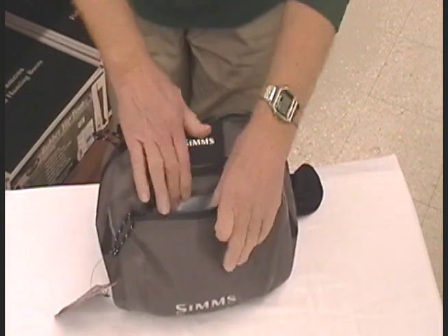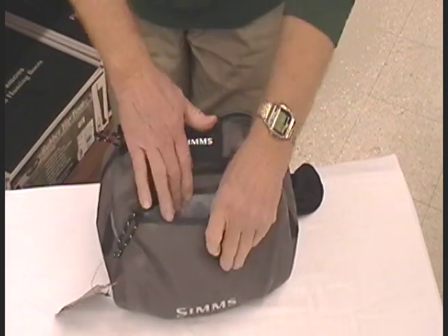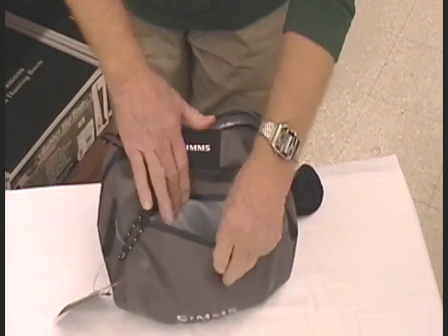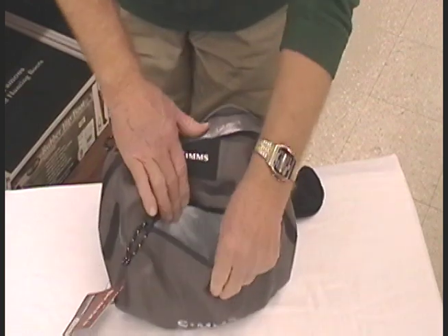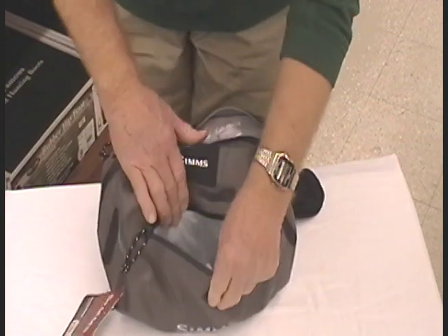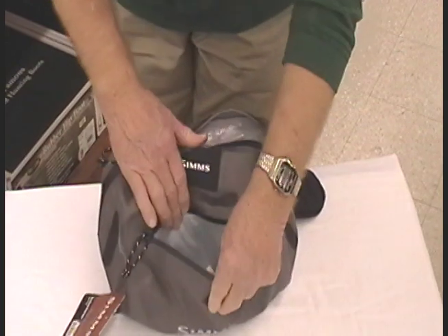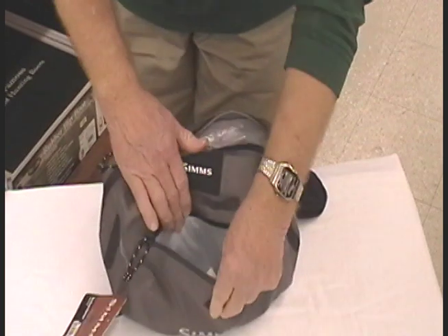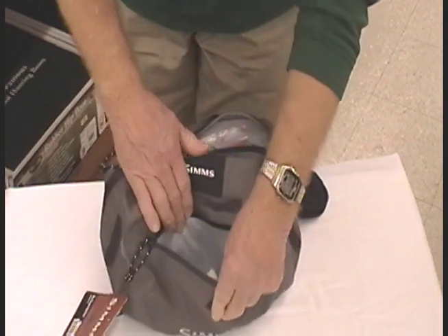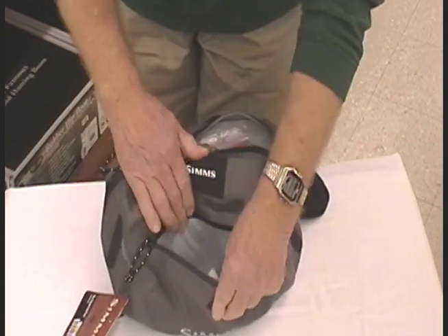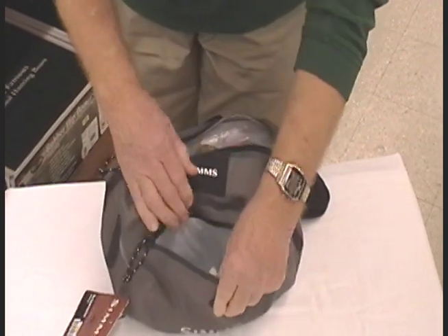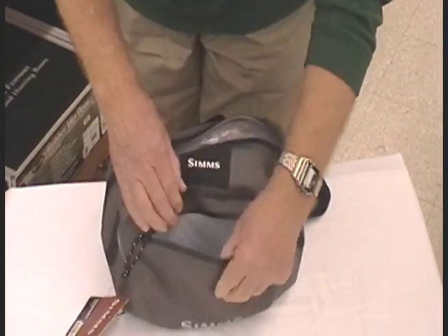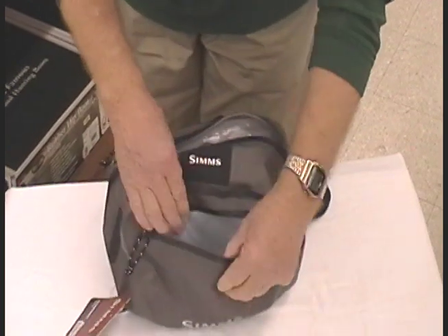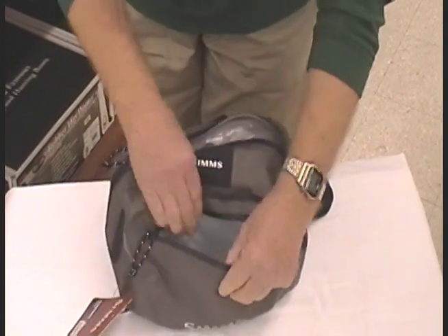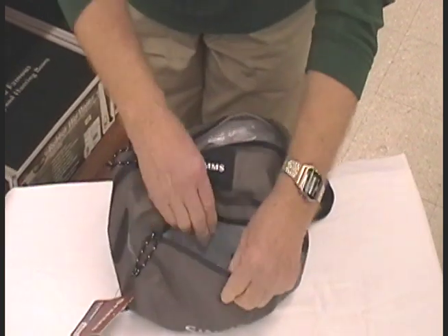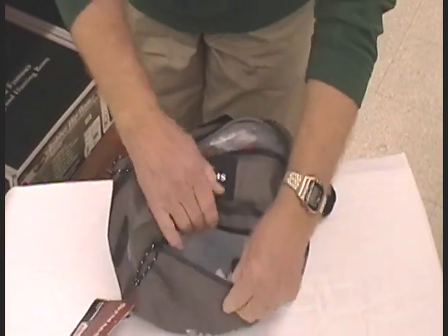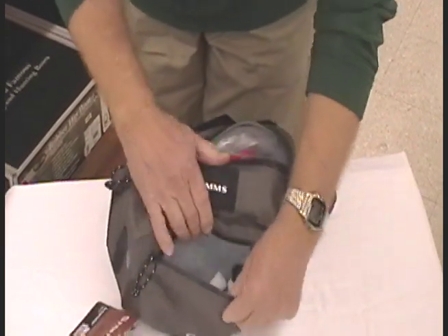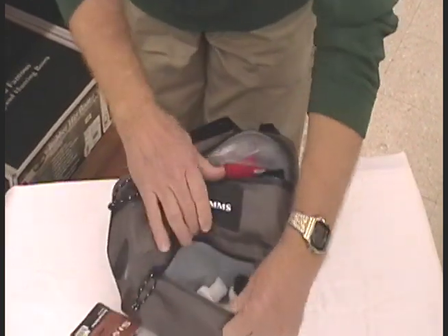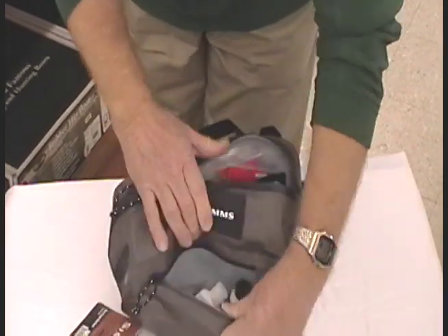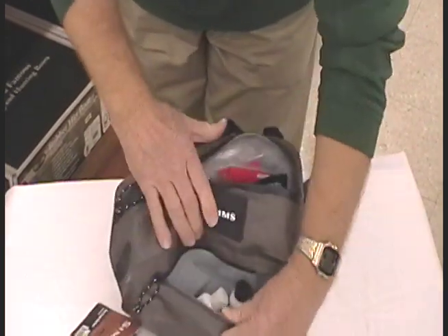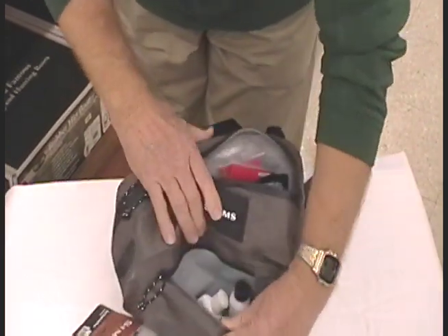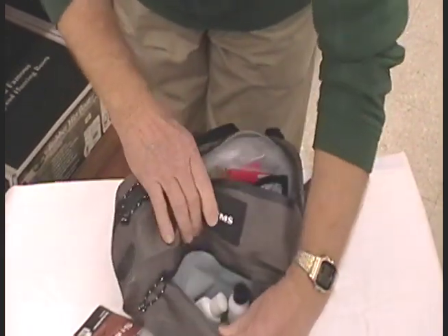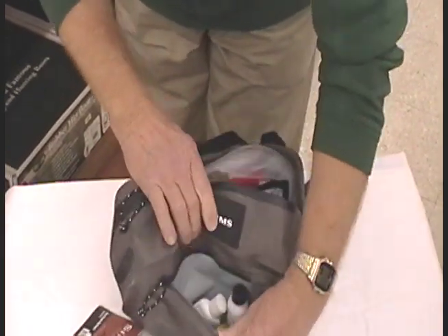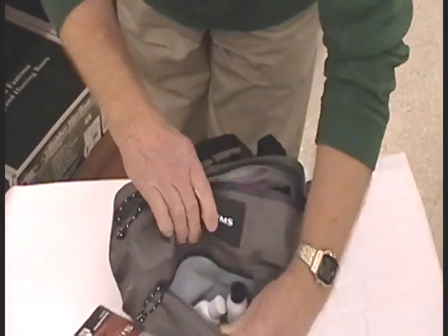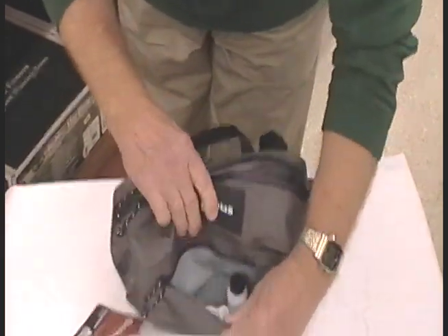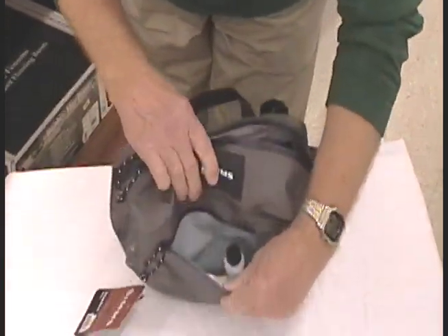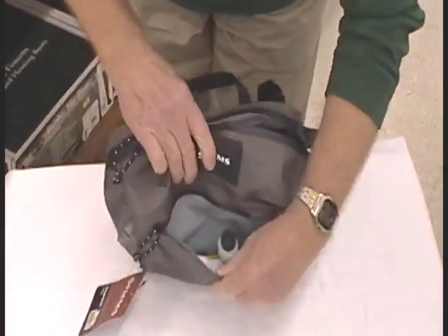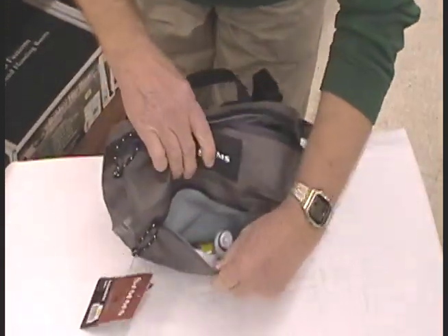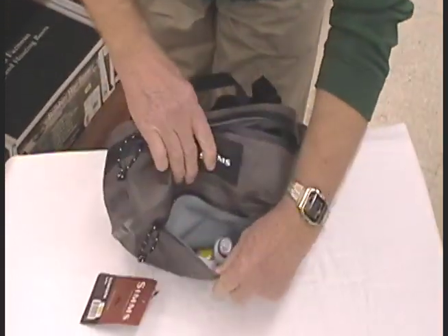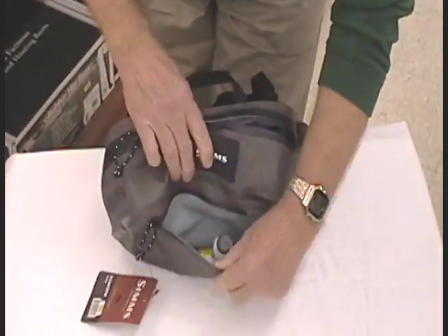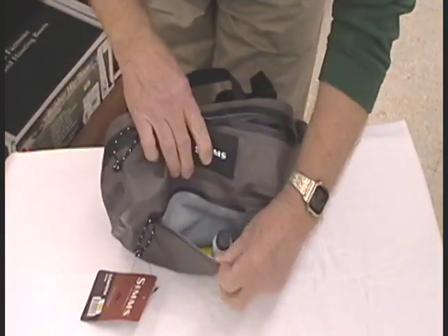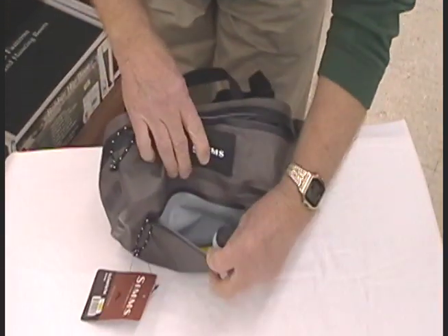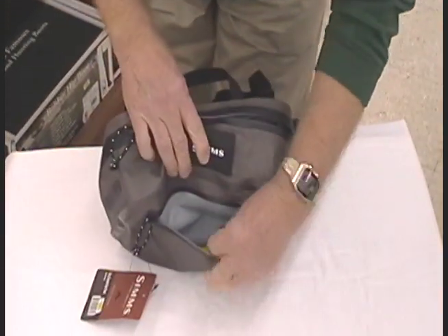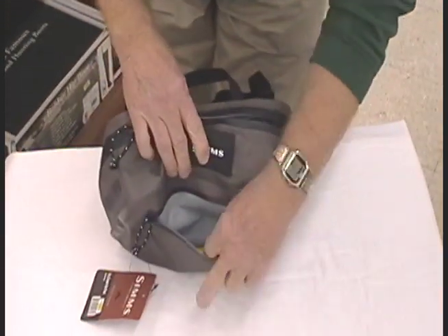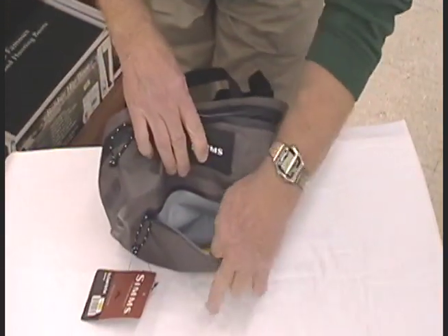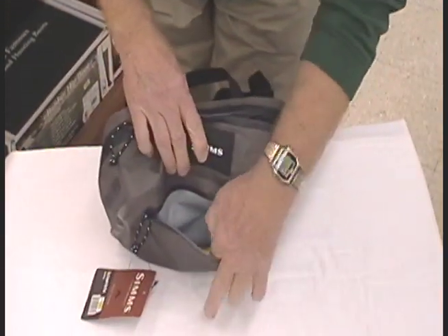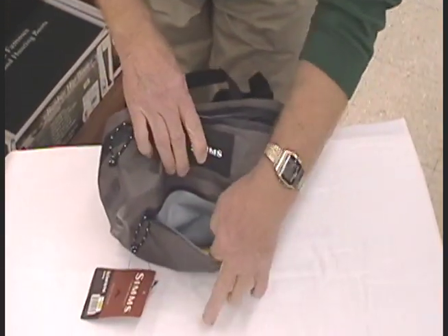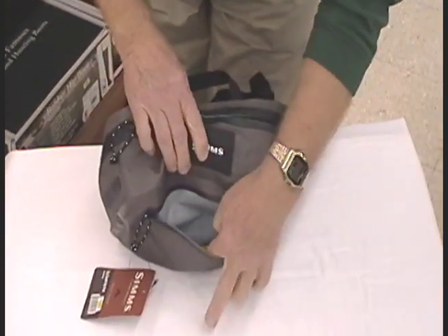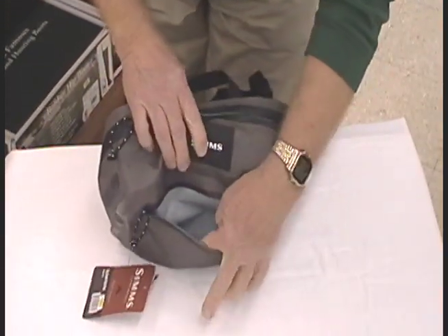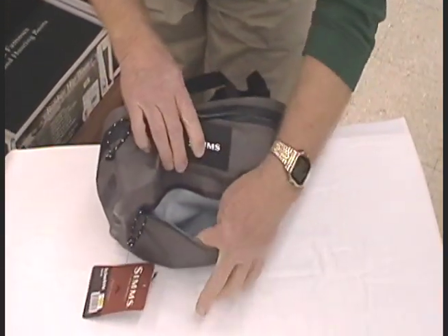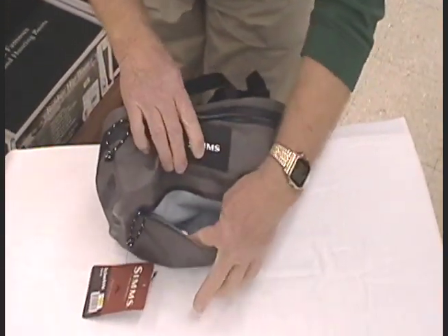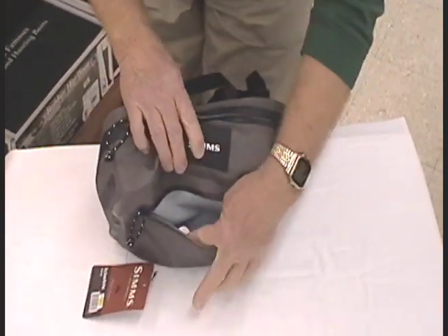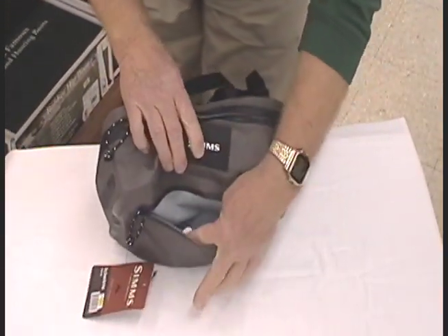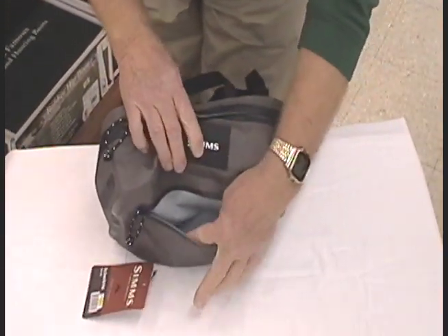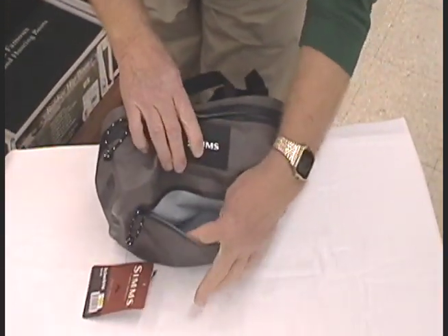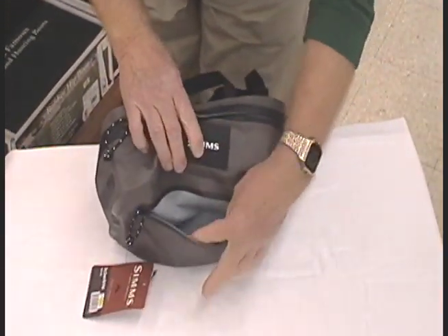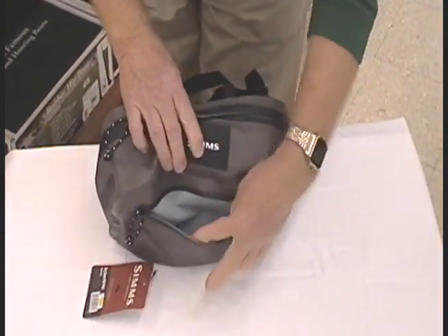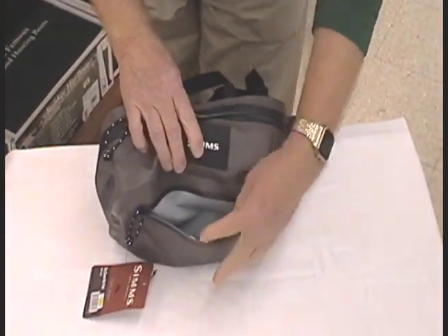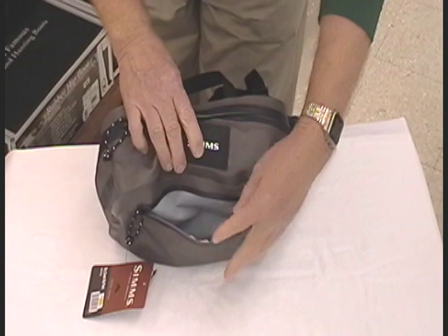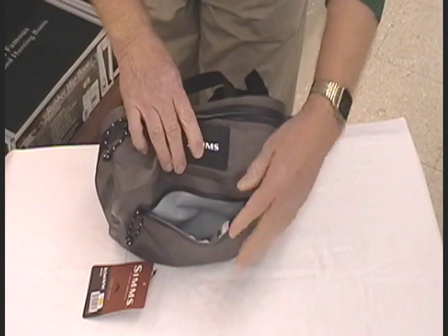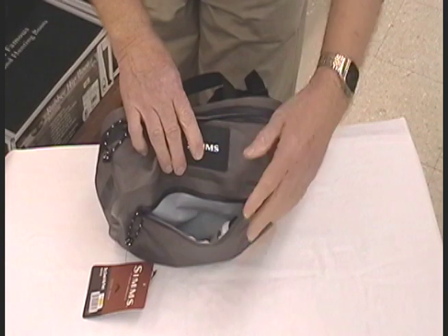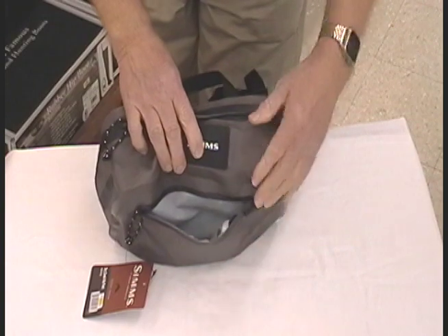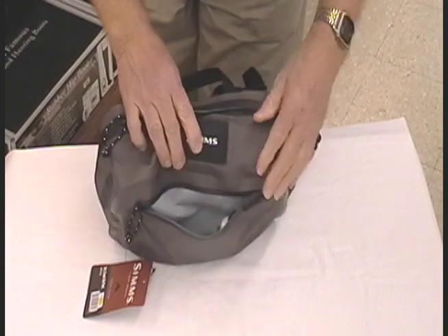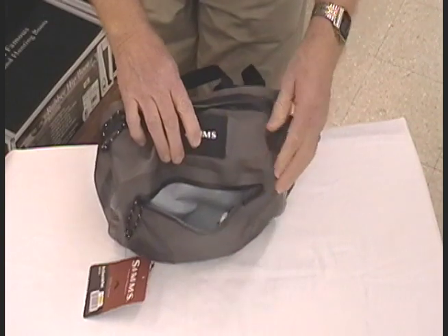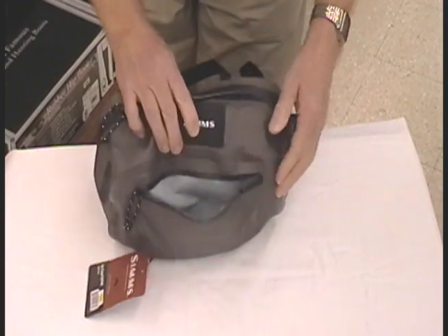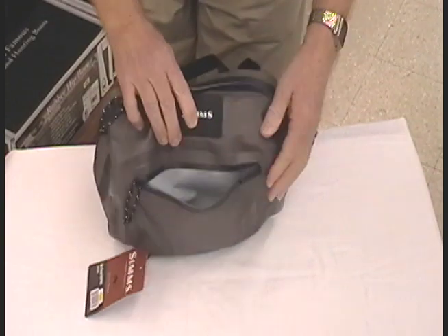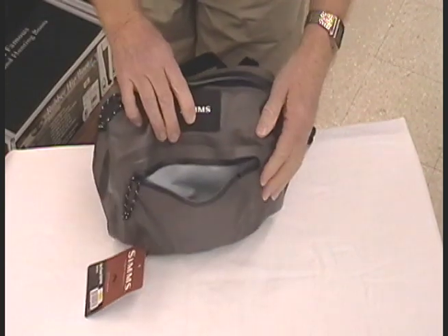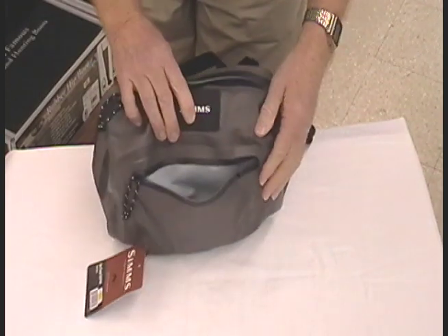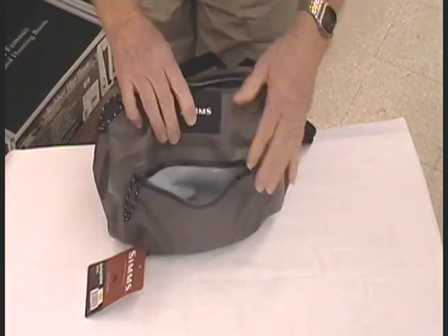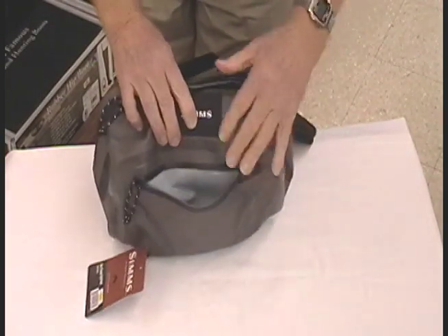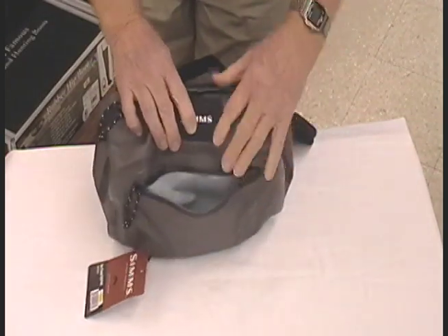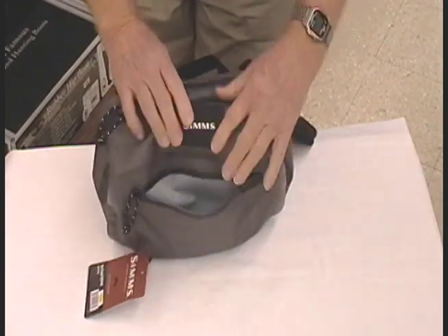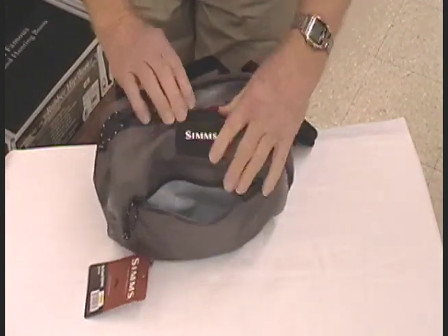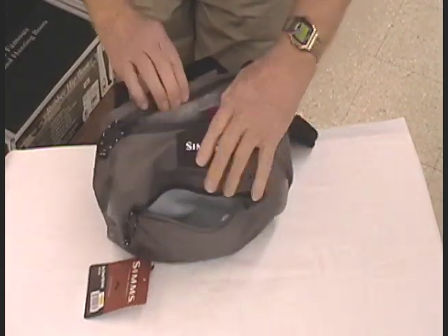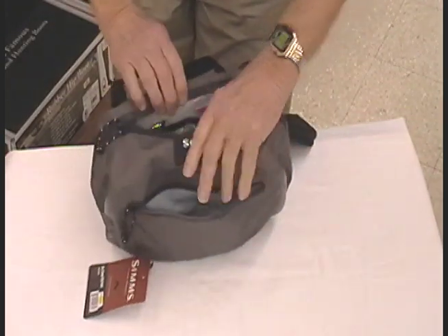In the front pouch you've got plenty of room for floating indicators, whatever you need in there.